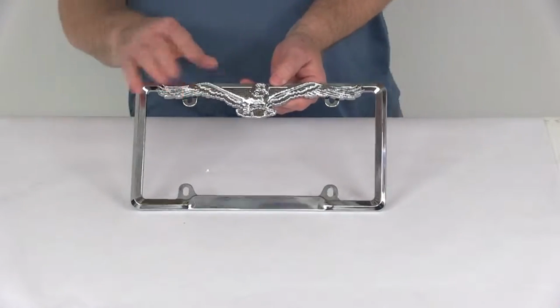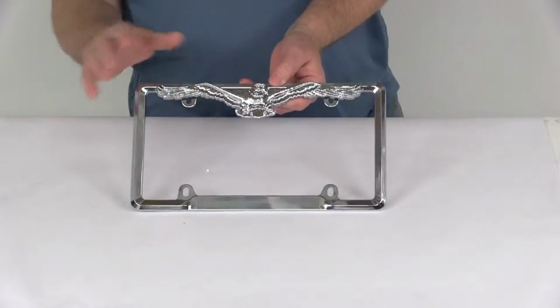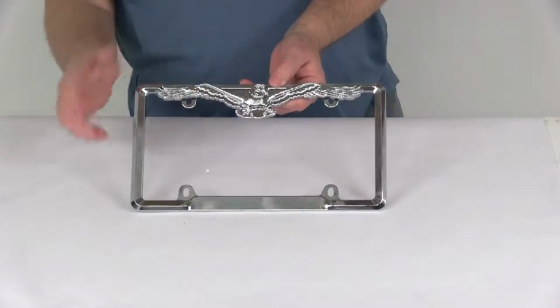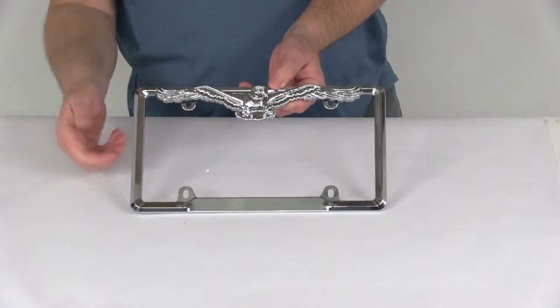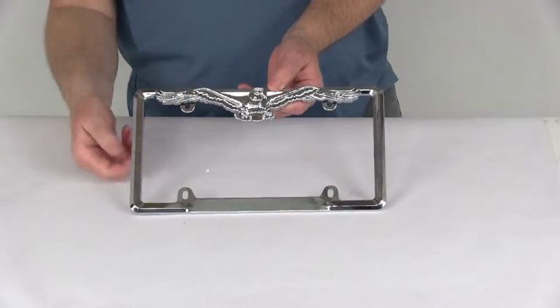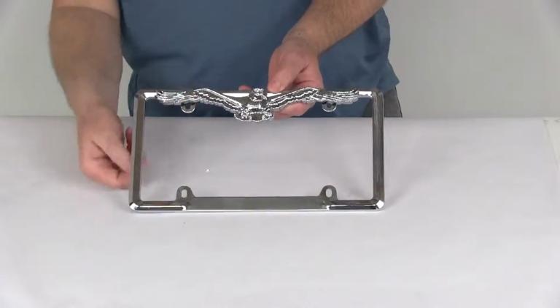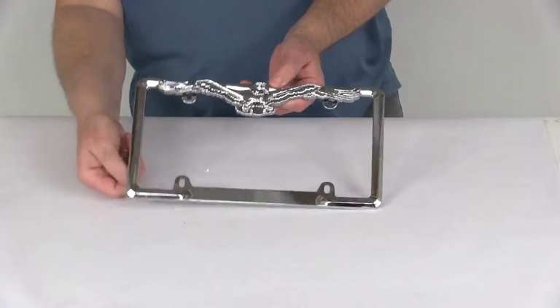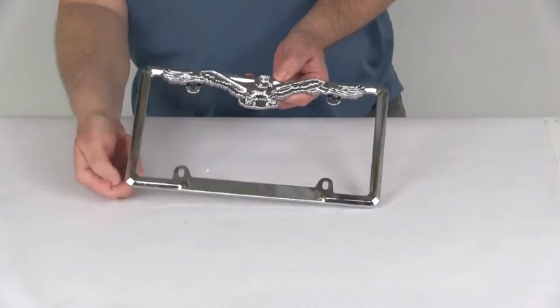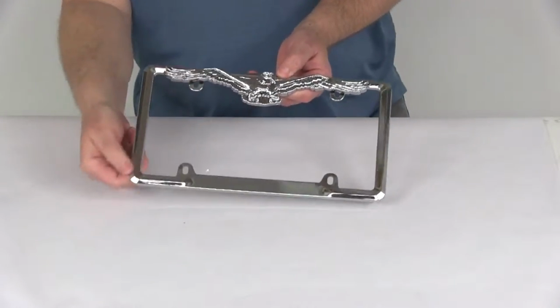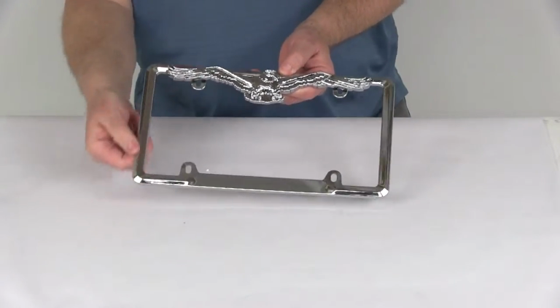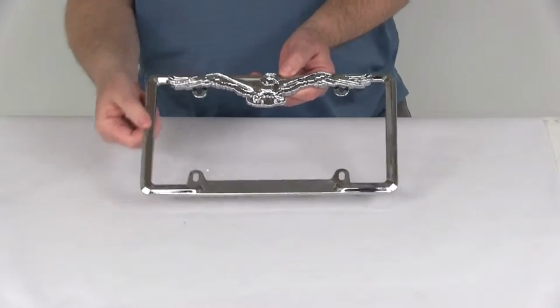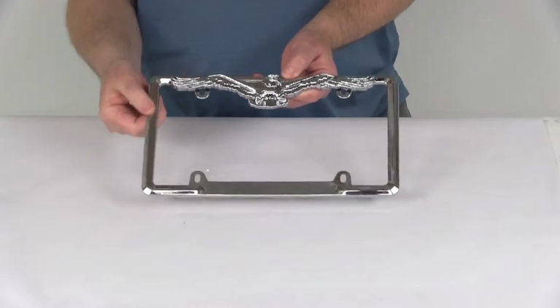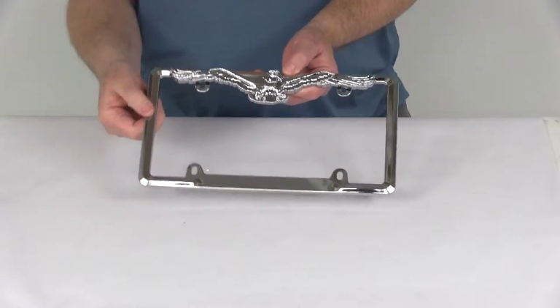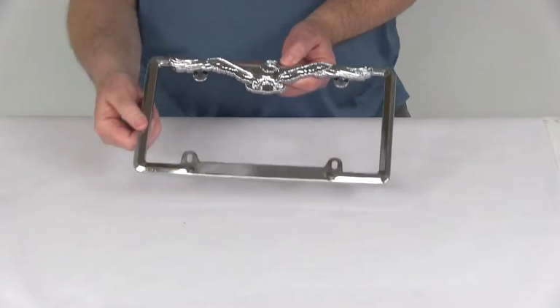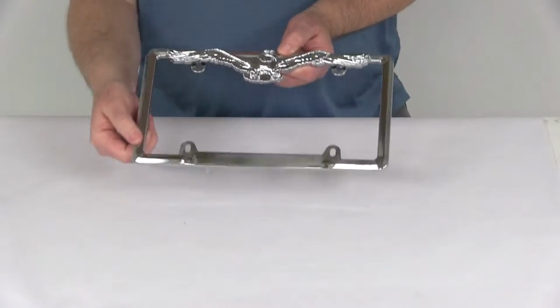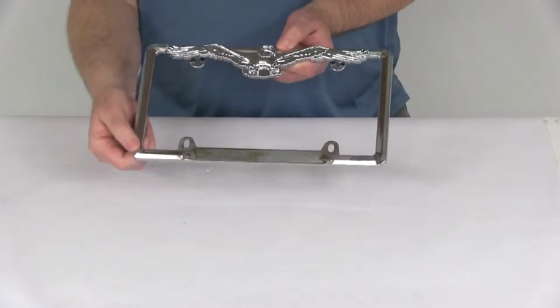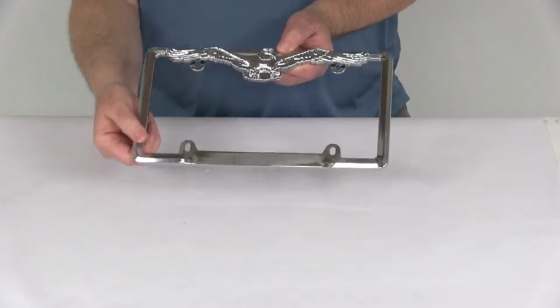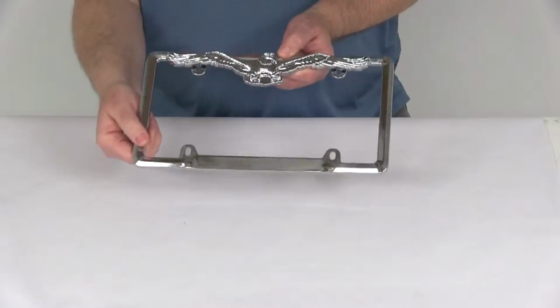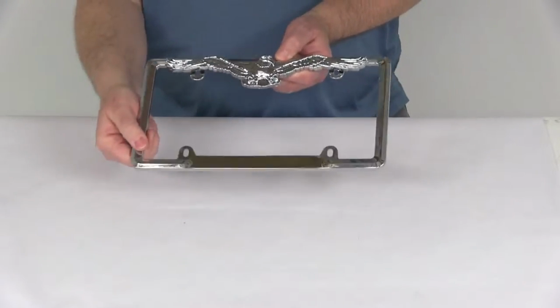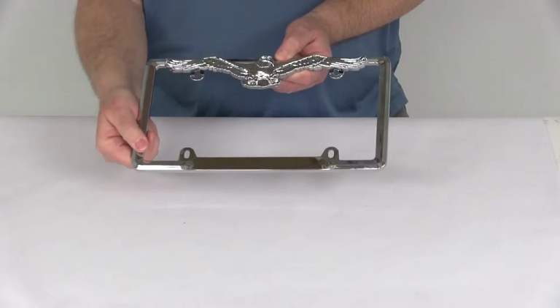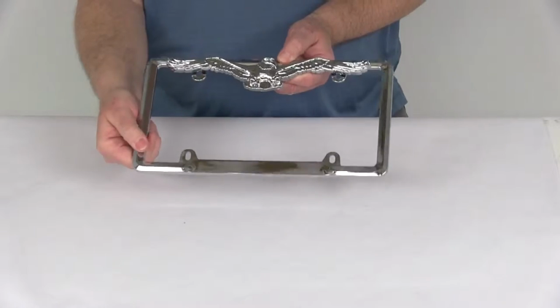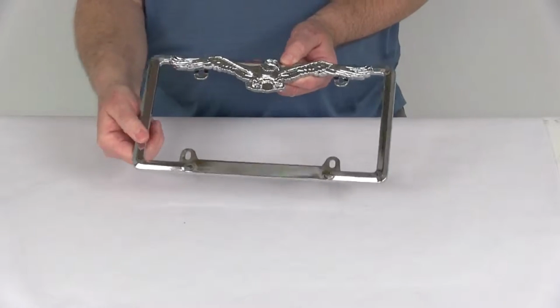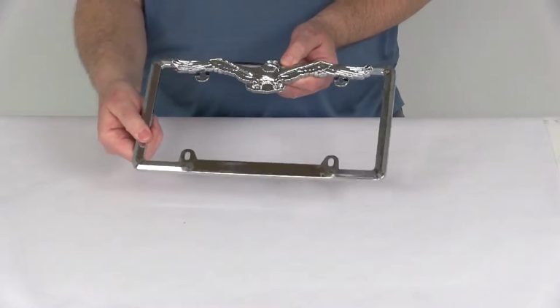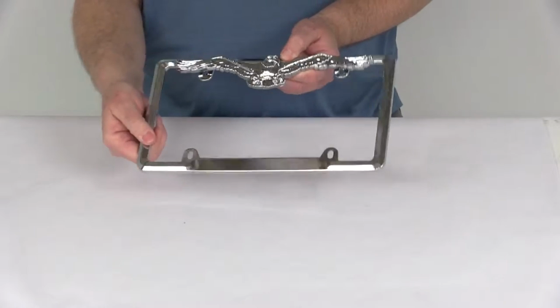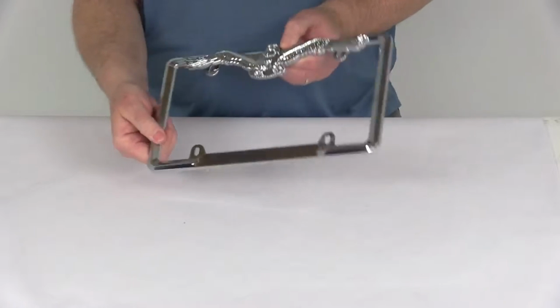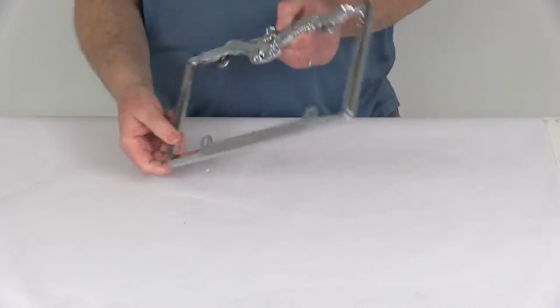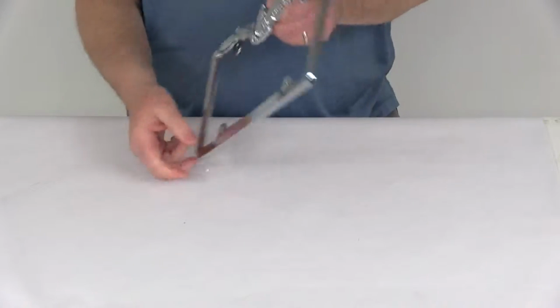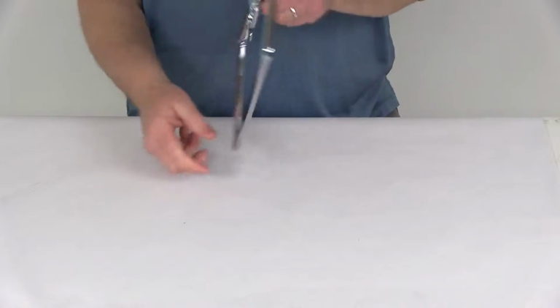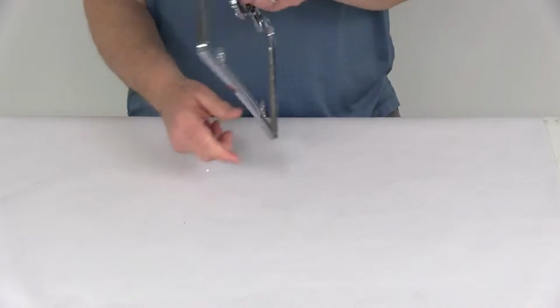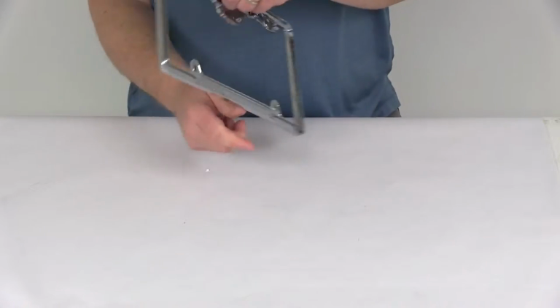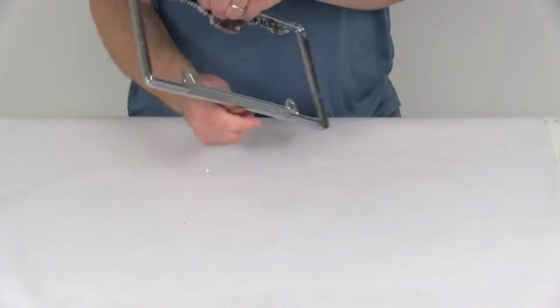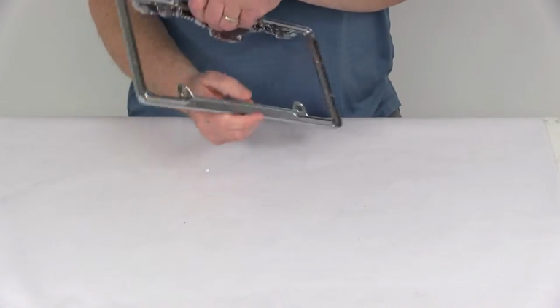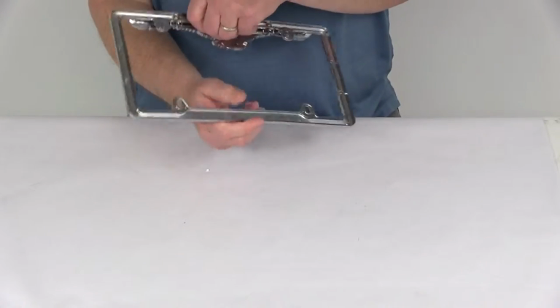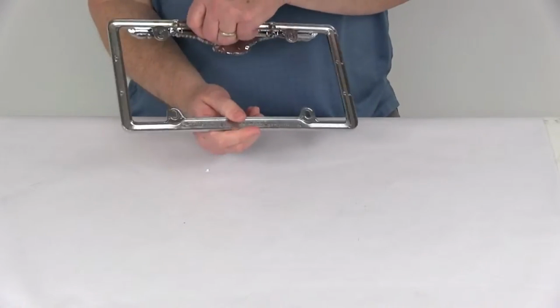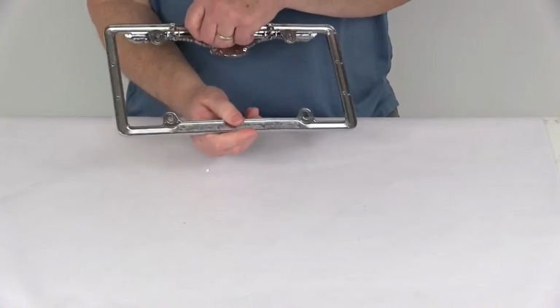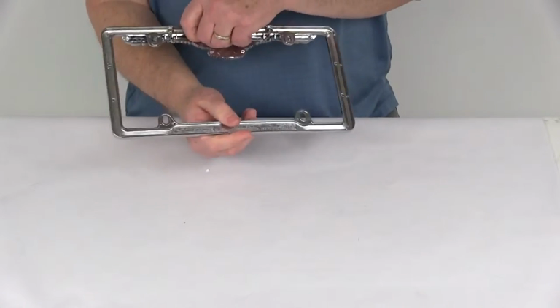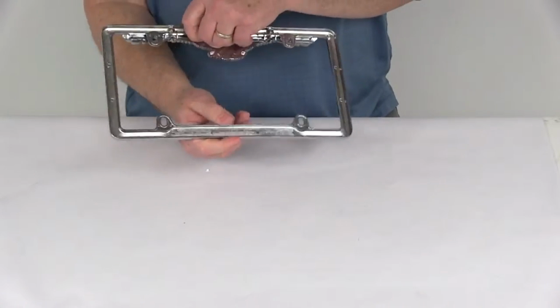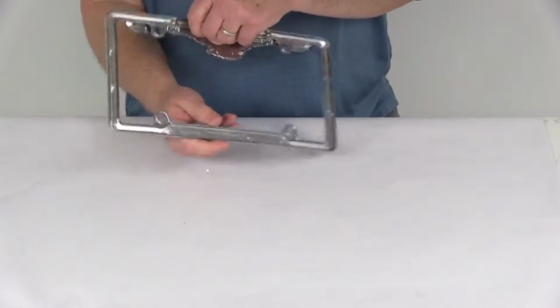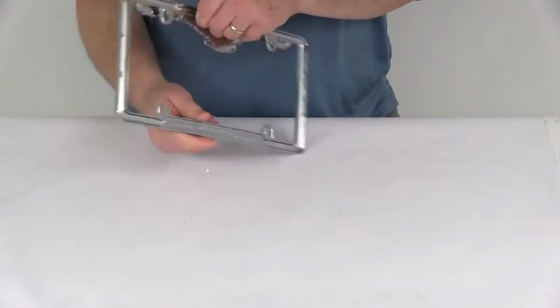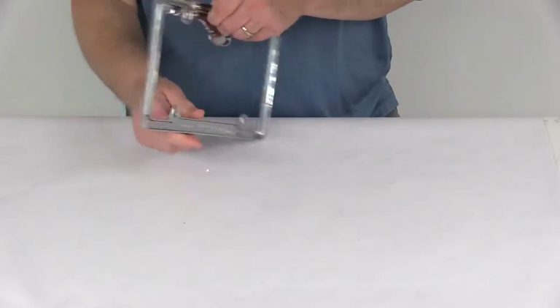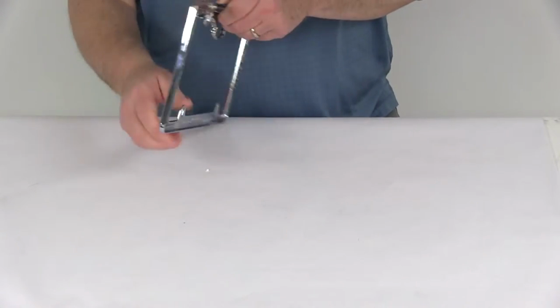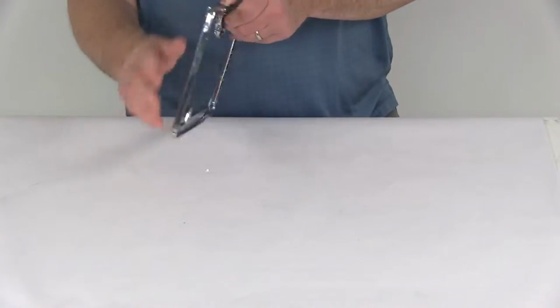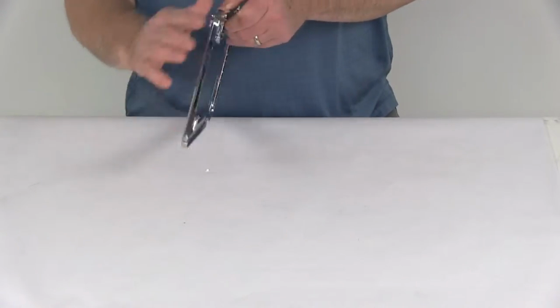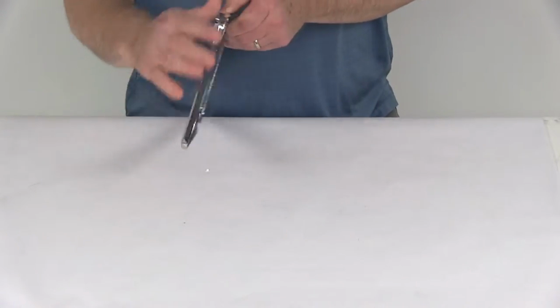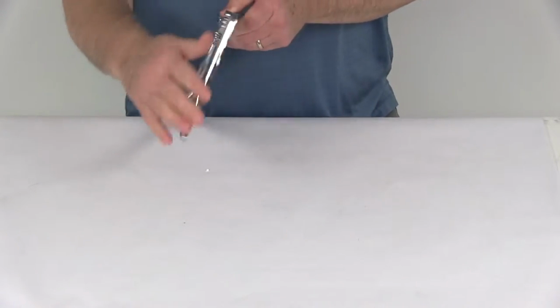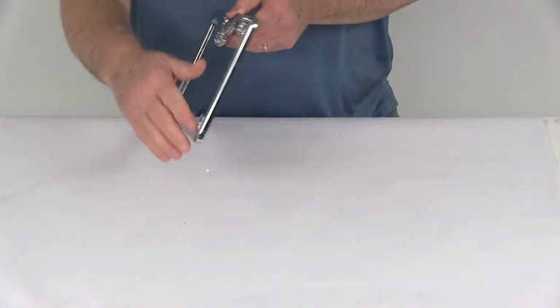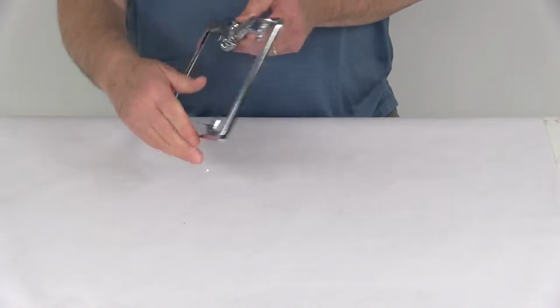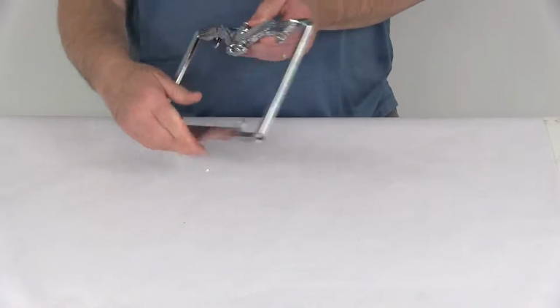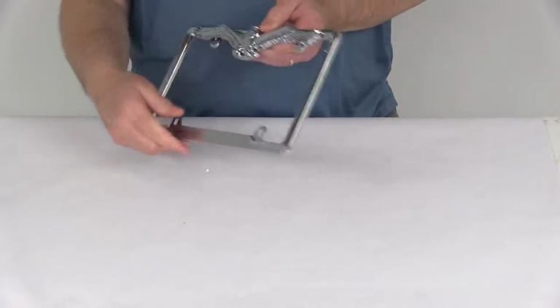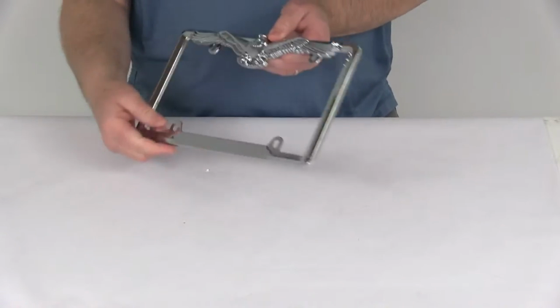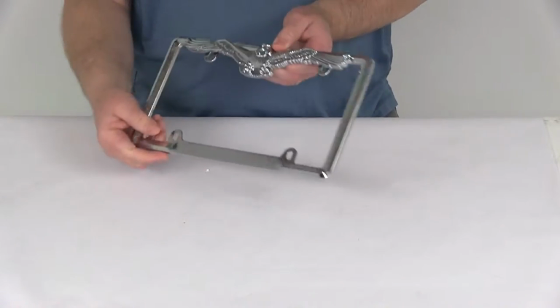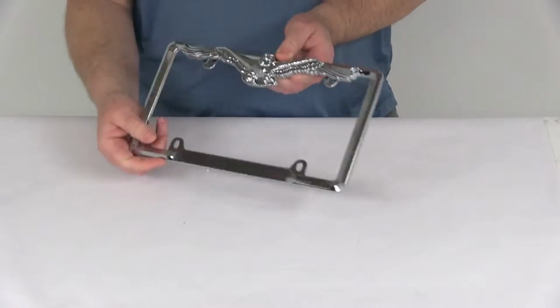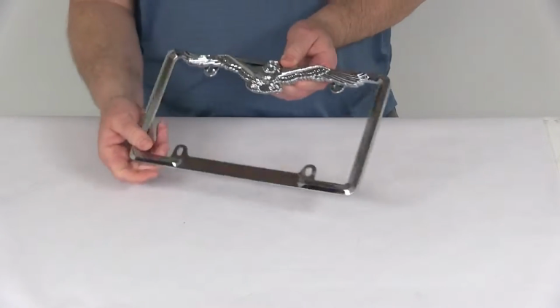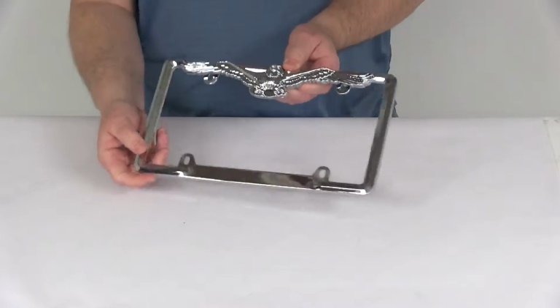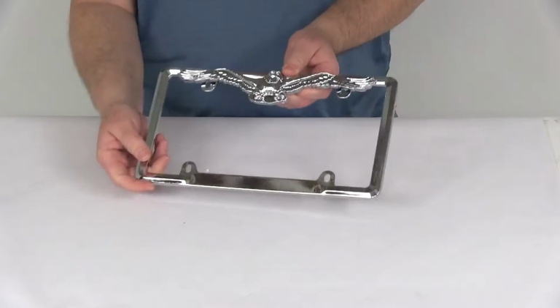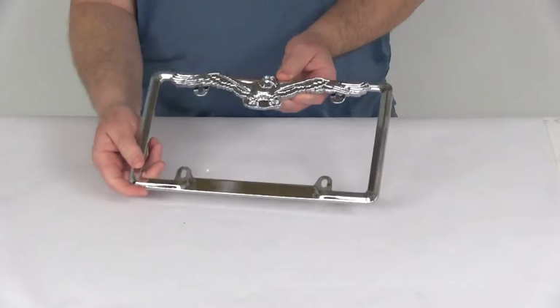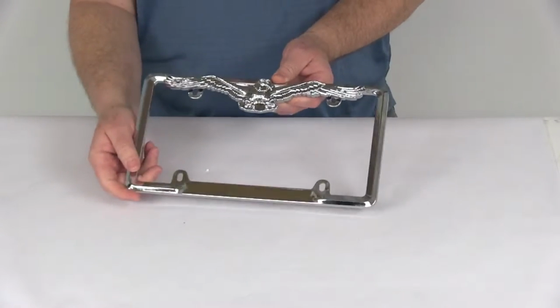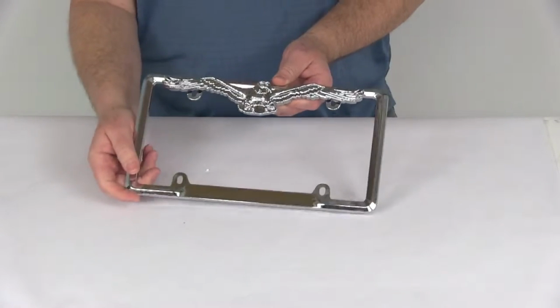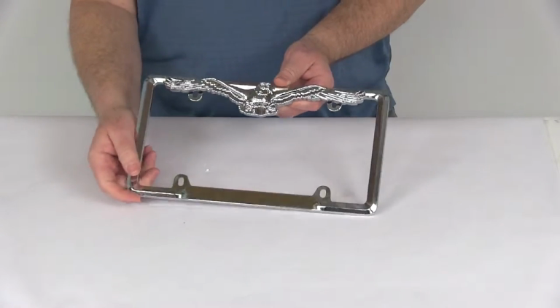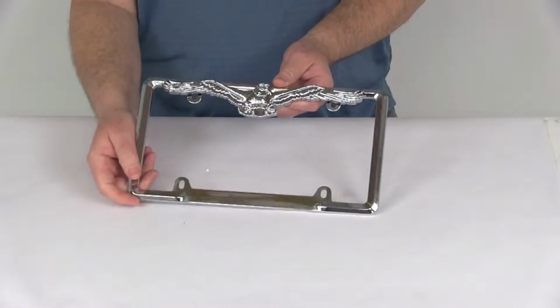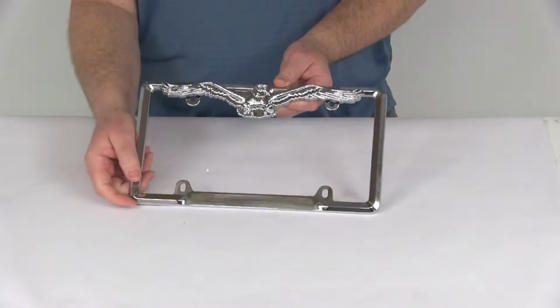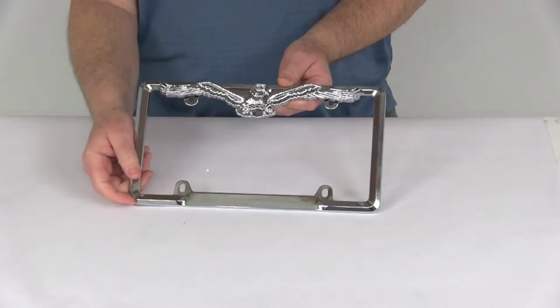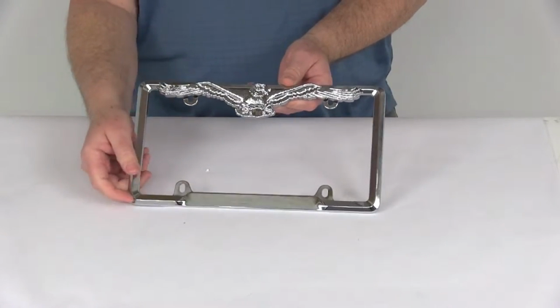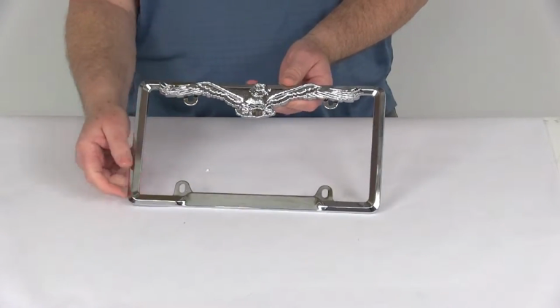The frame itself is made of a durable die cast zinc metal and has a nice heavy chrome plating to give a long lasting shine.